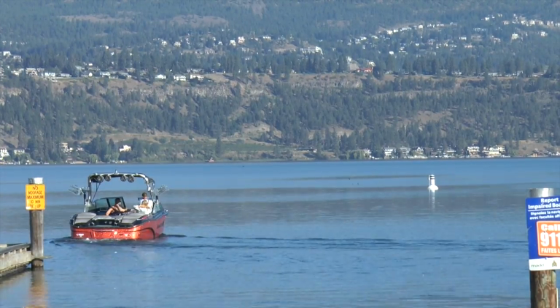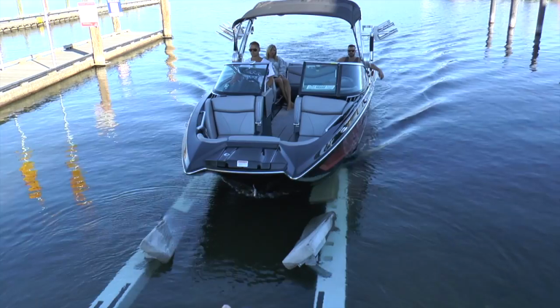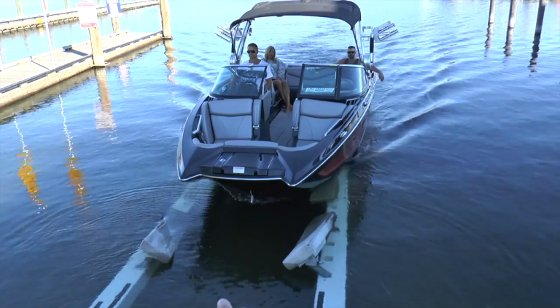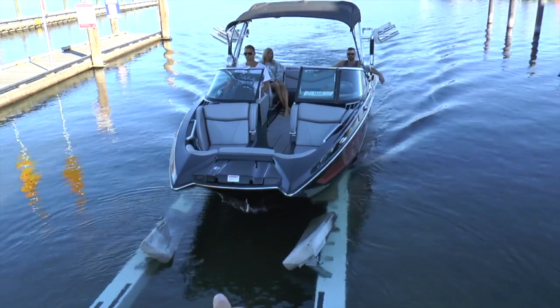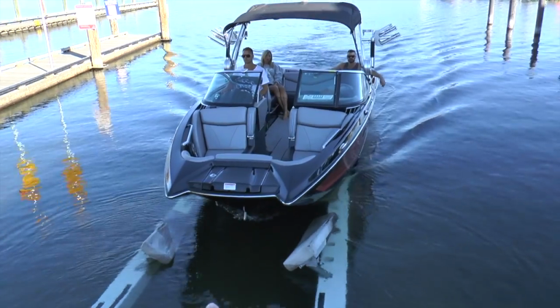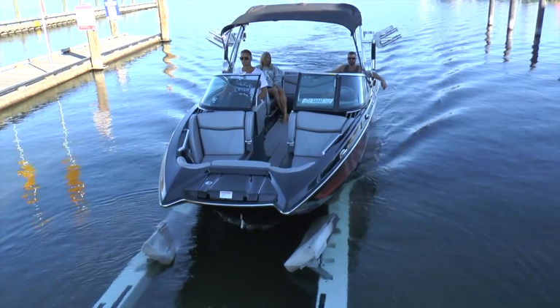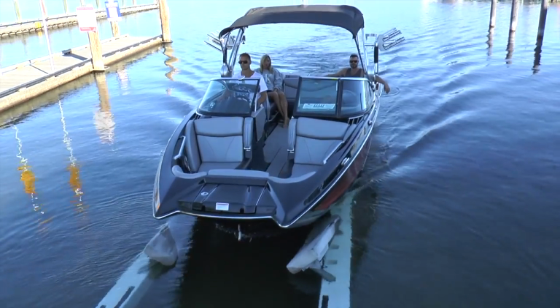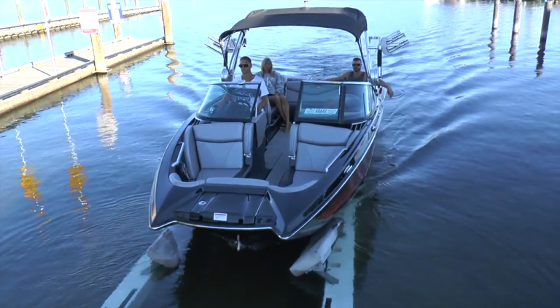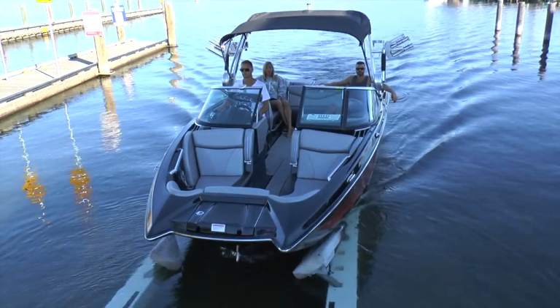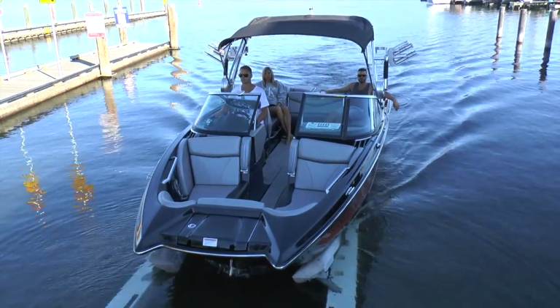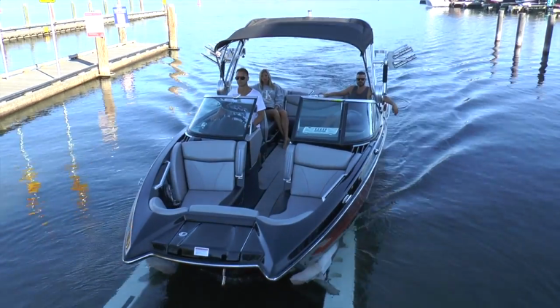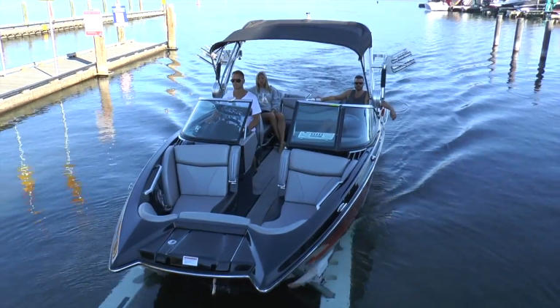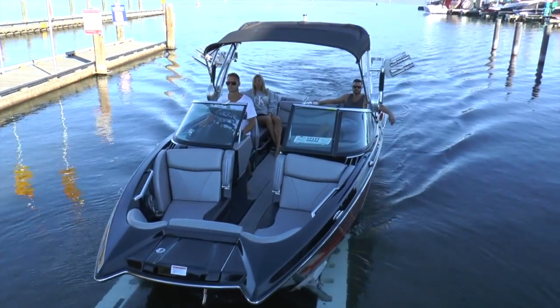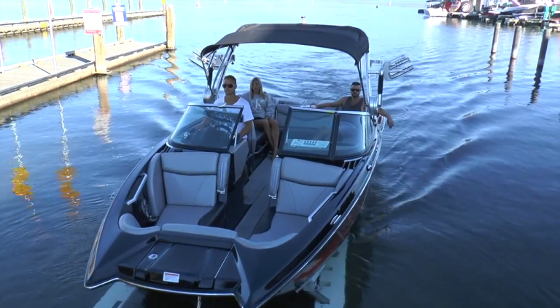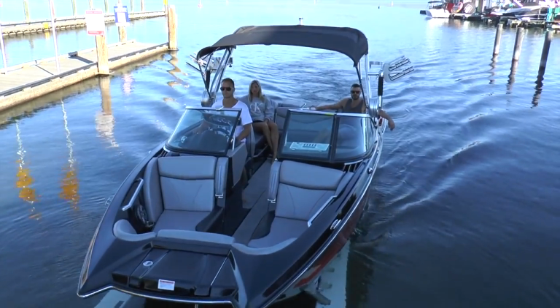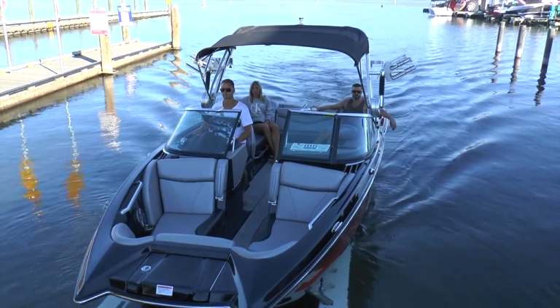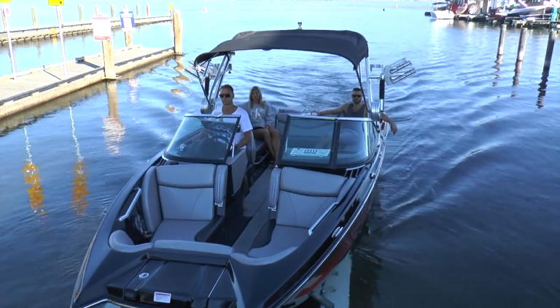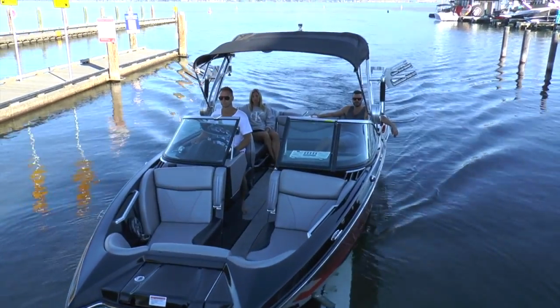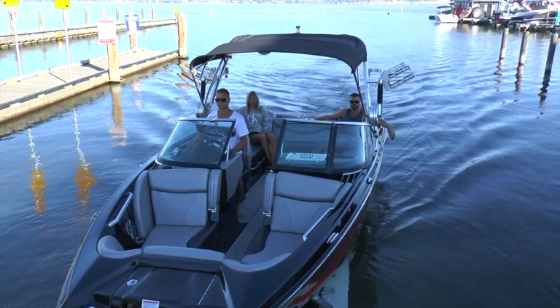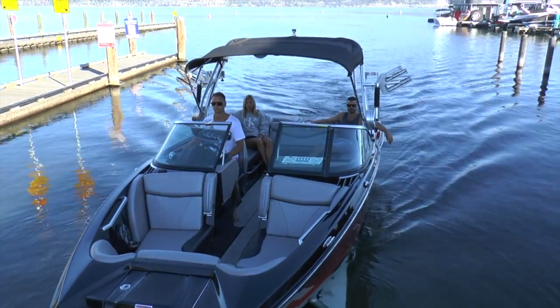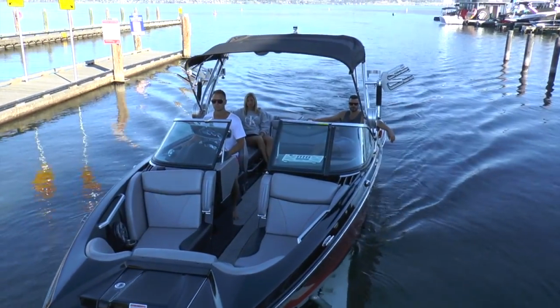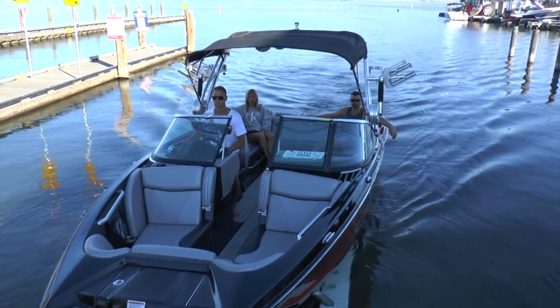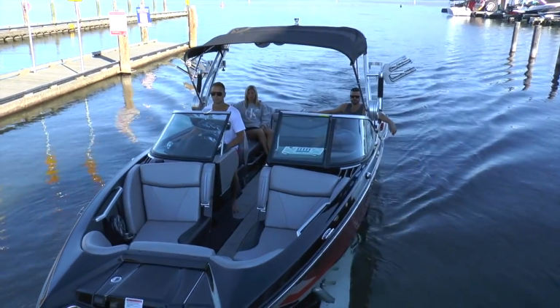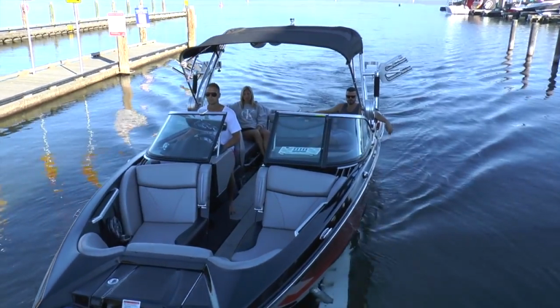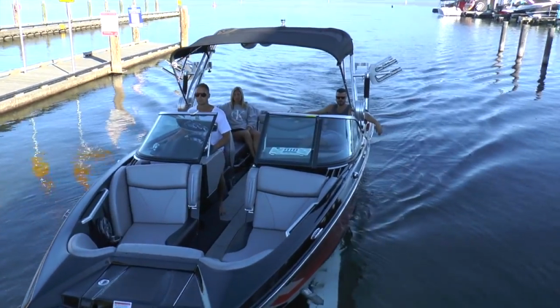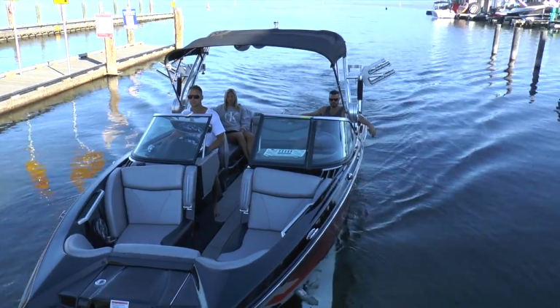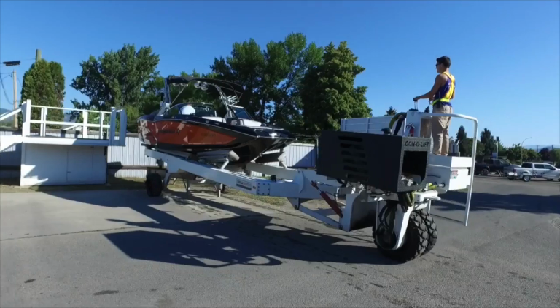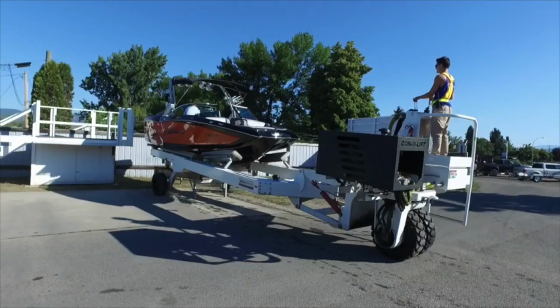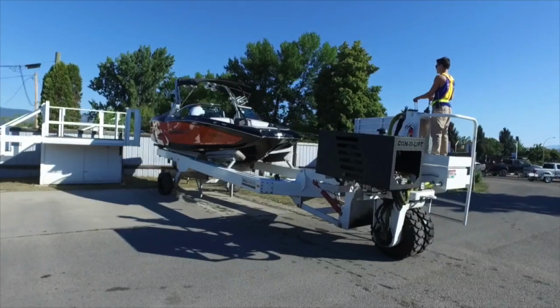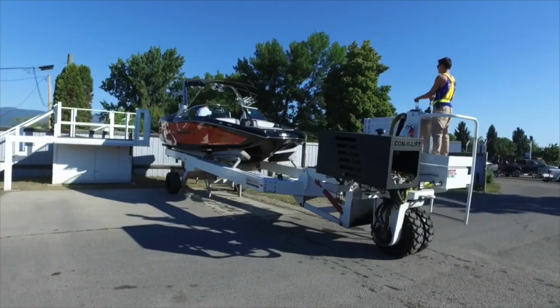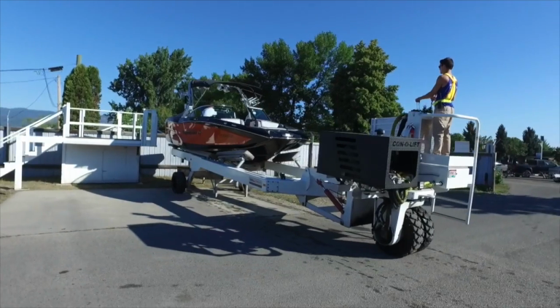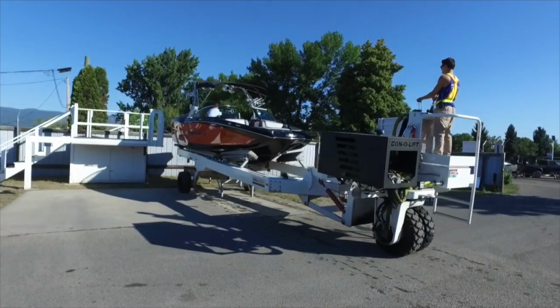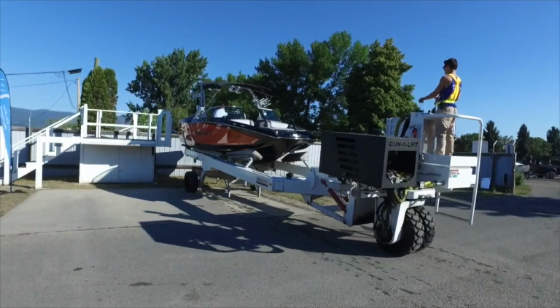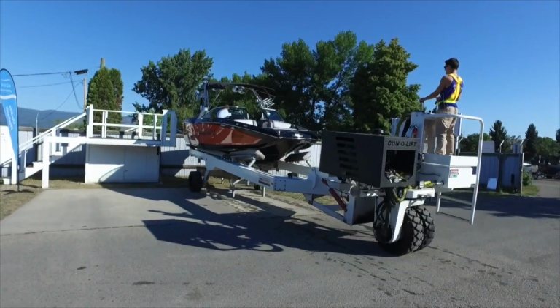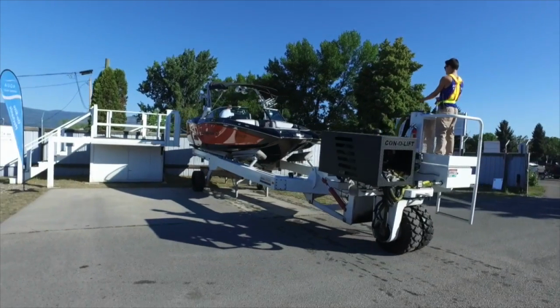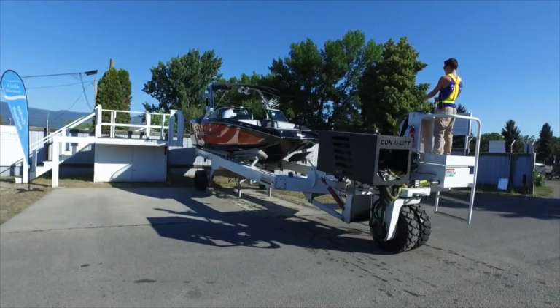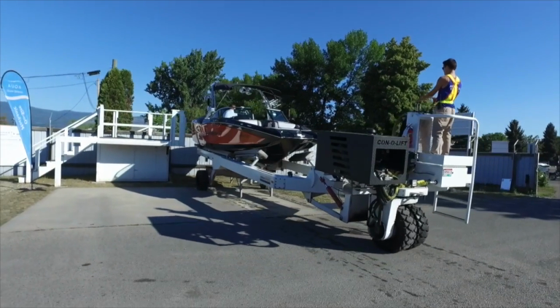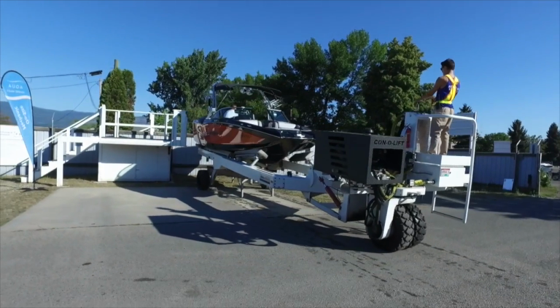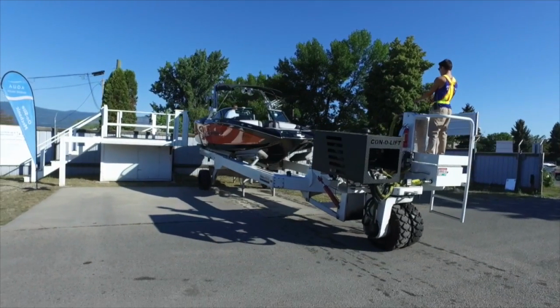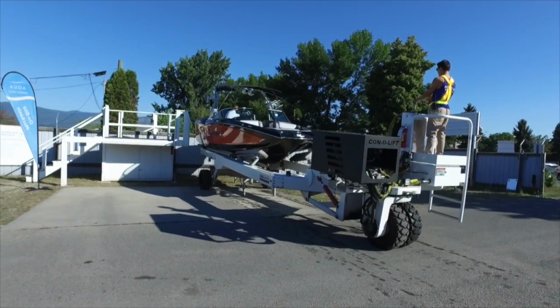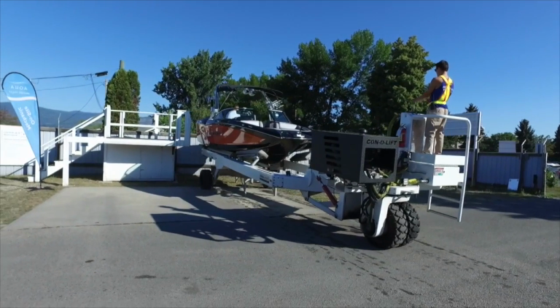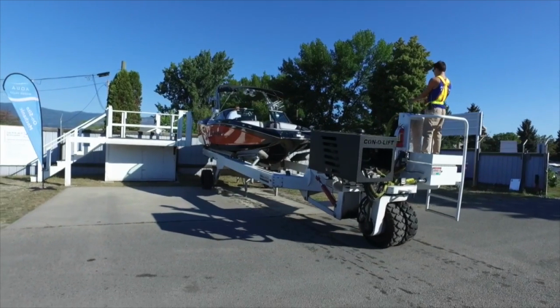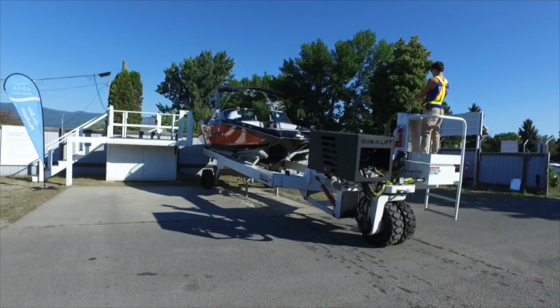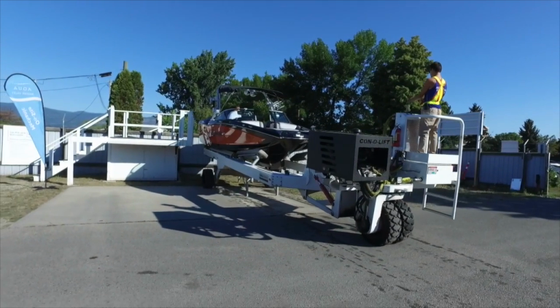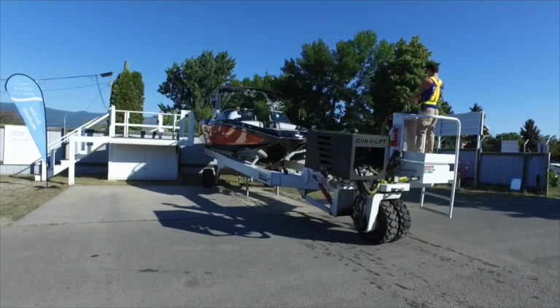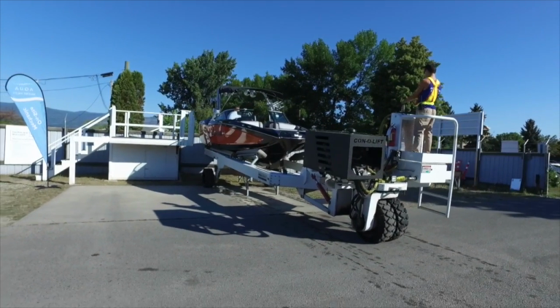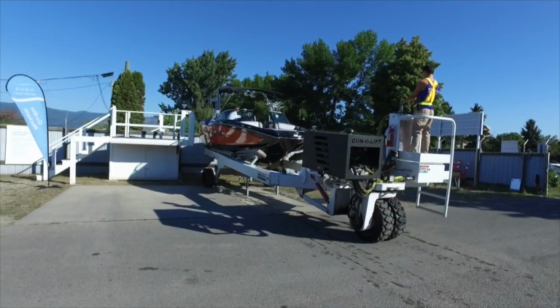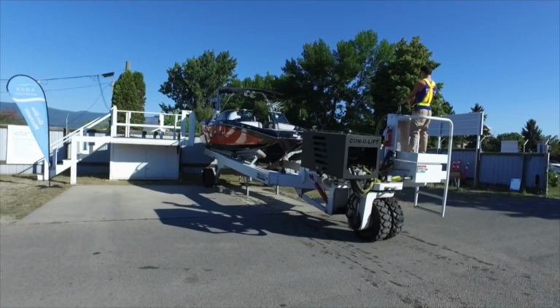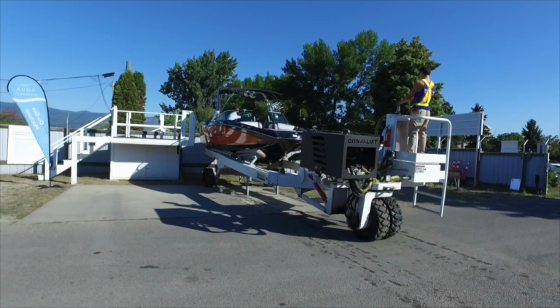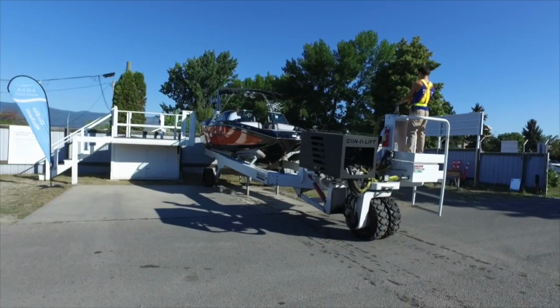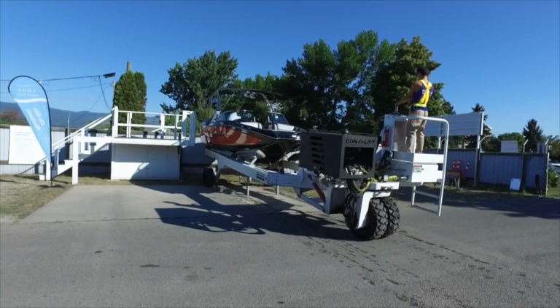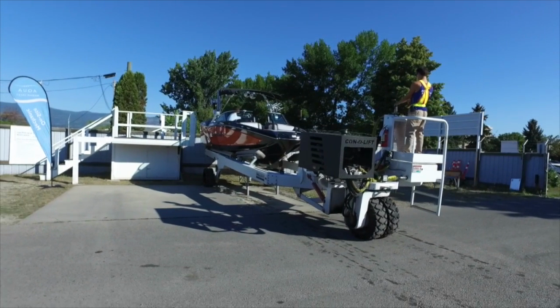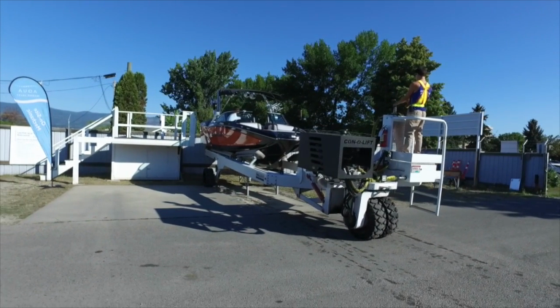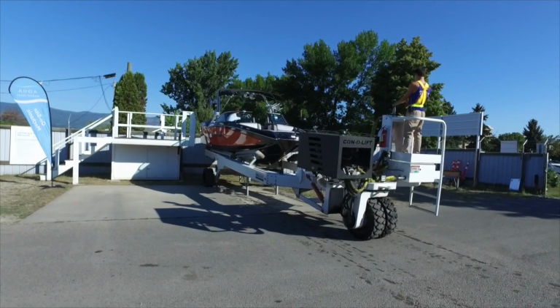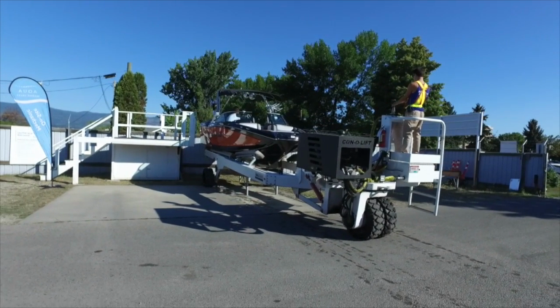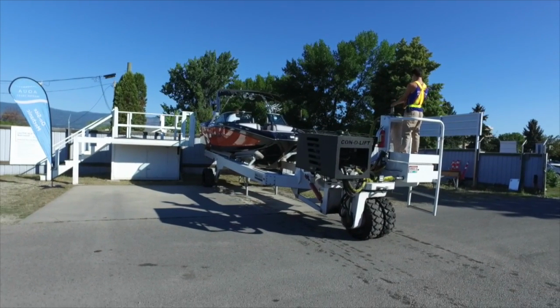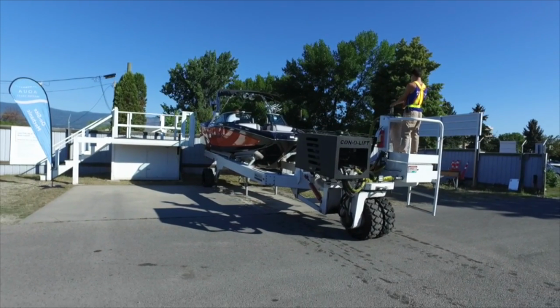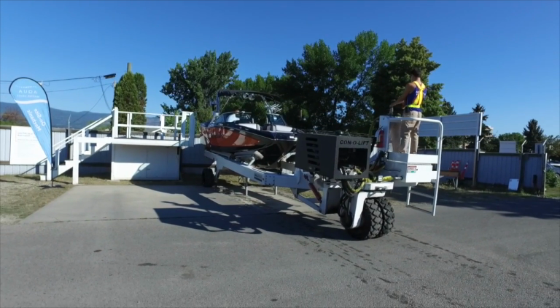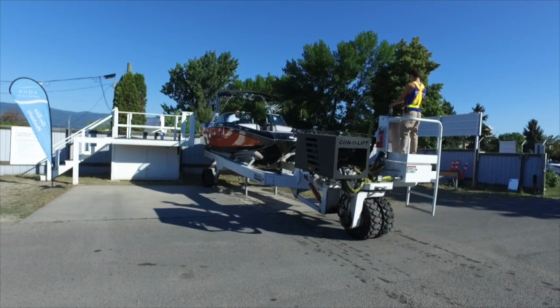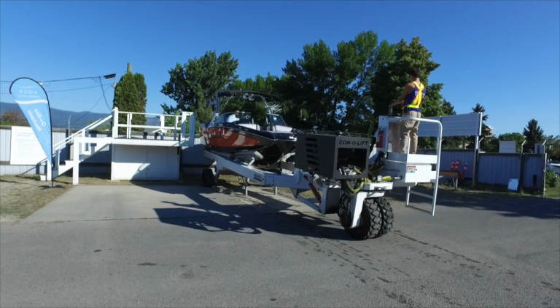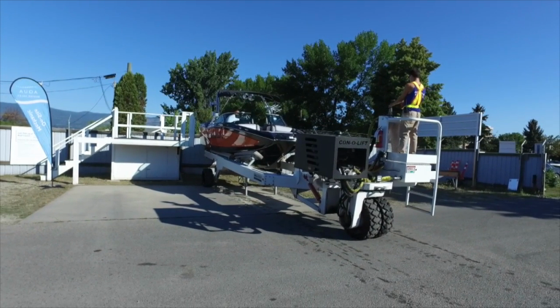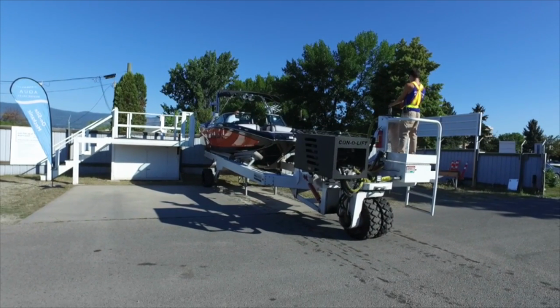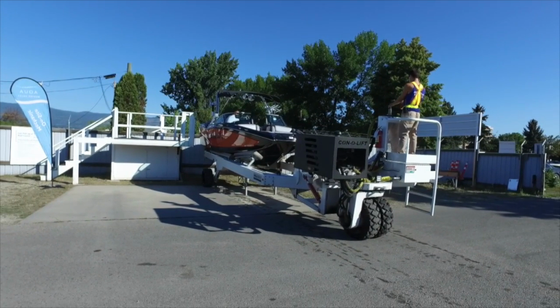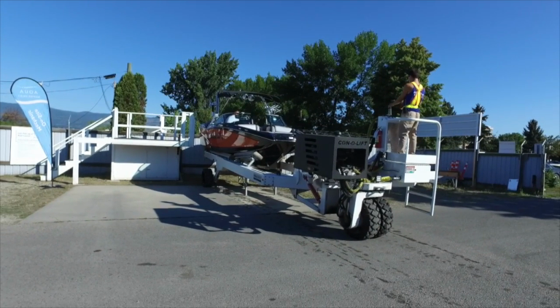When your day on the lake is done, just call their valet line and they'll come pick you up and shuttle you back to their site. It's that simple.